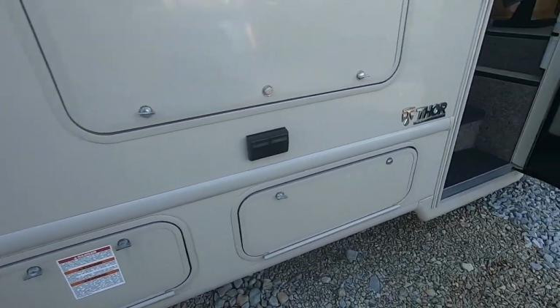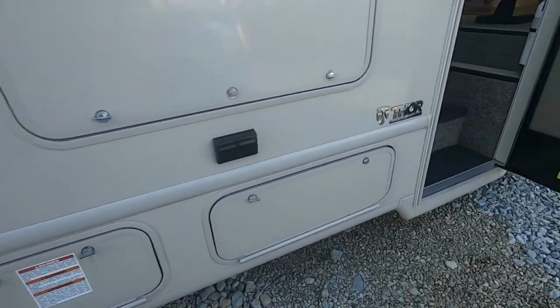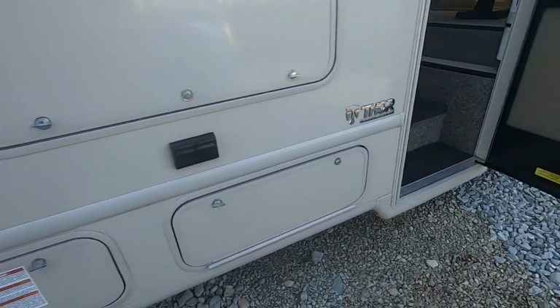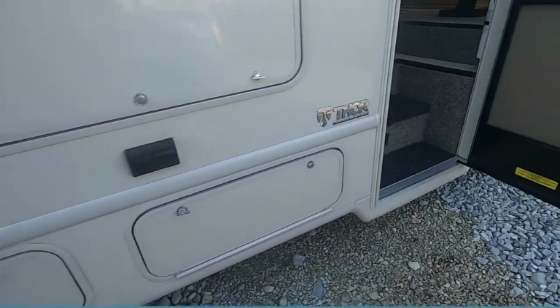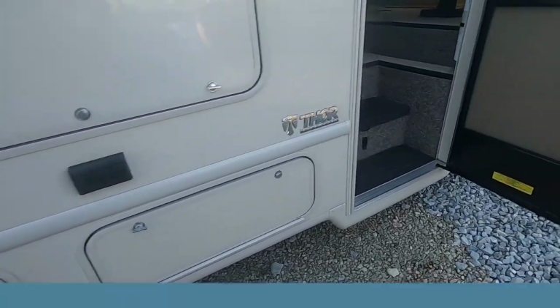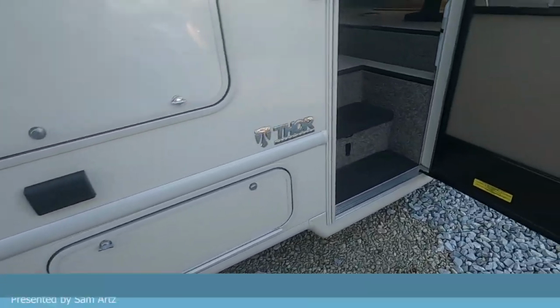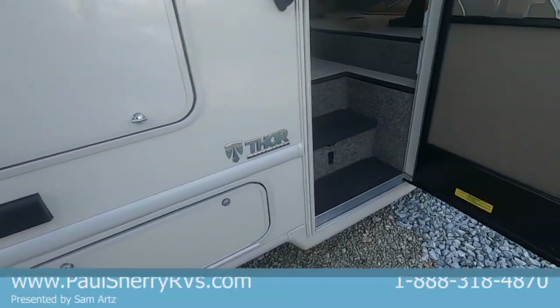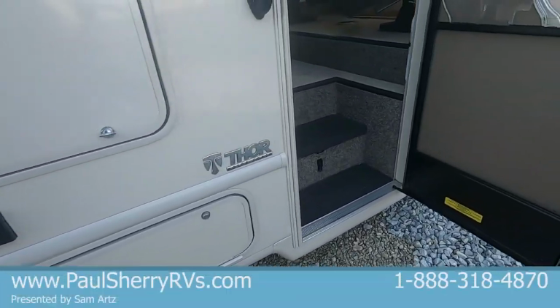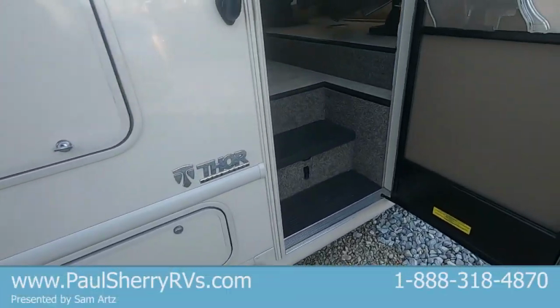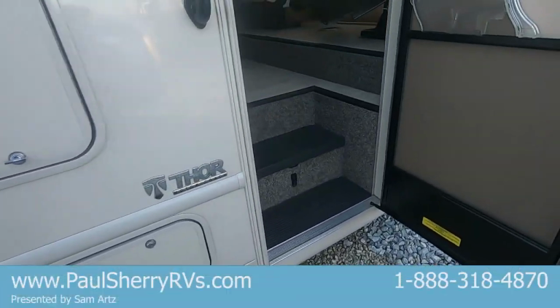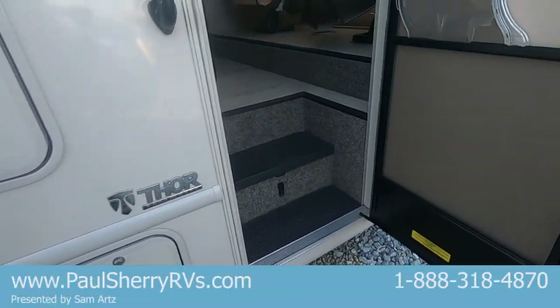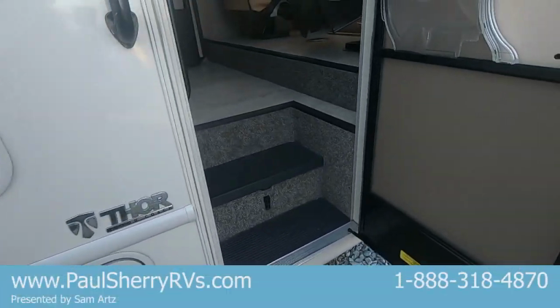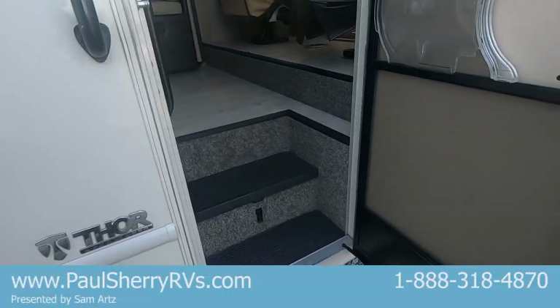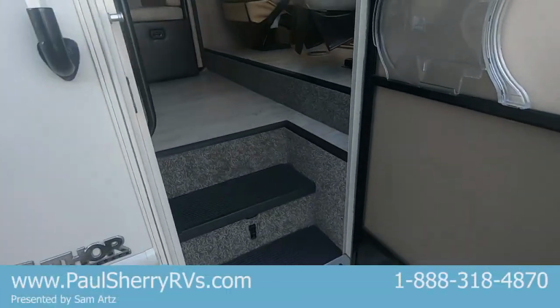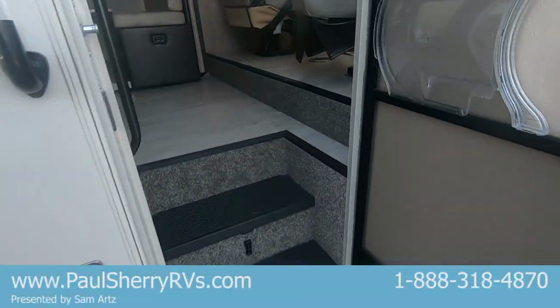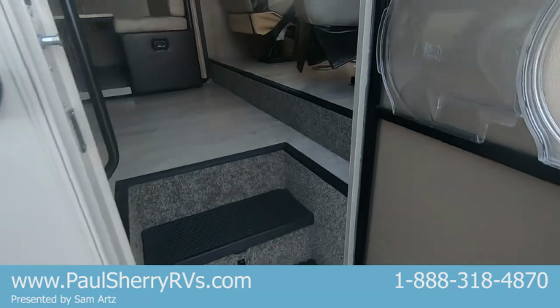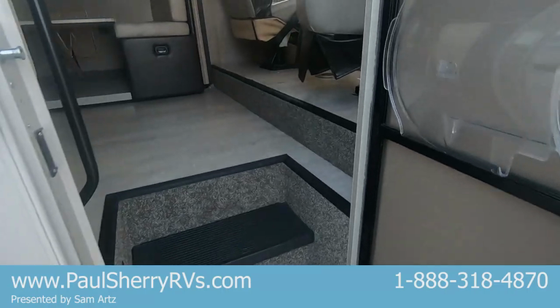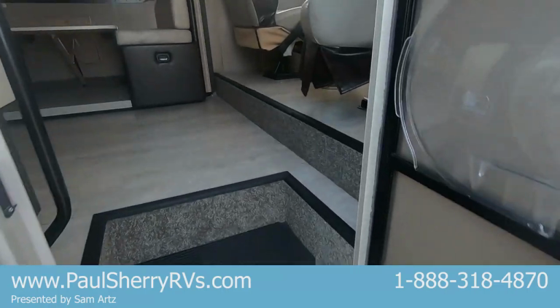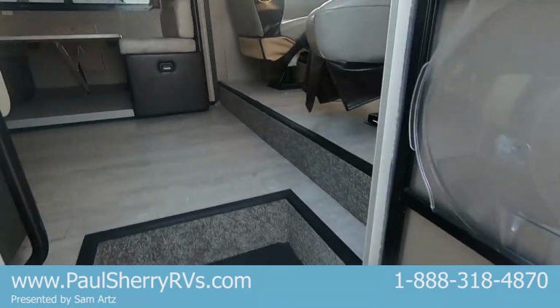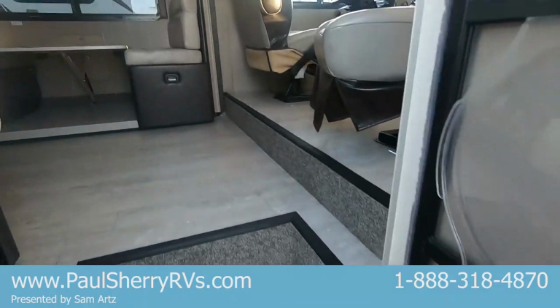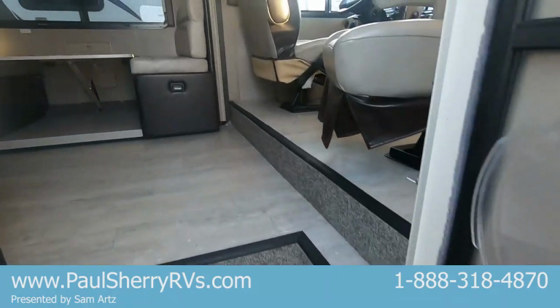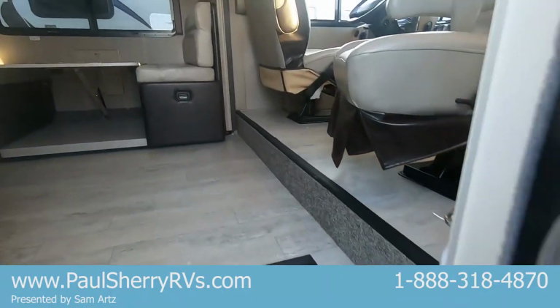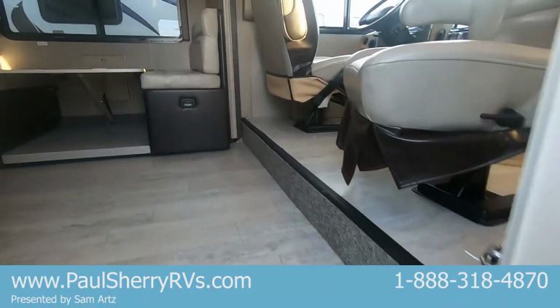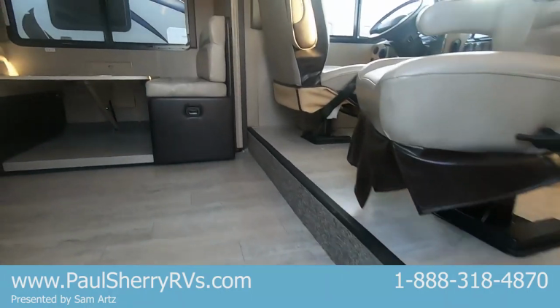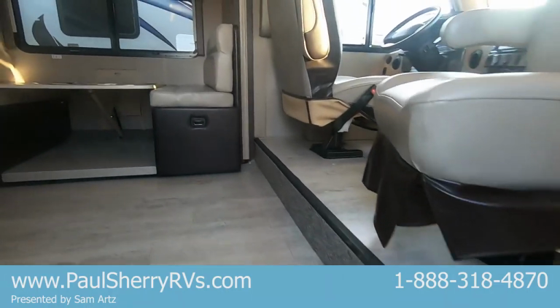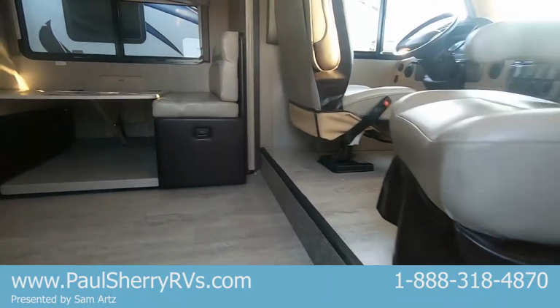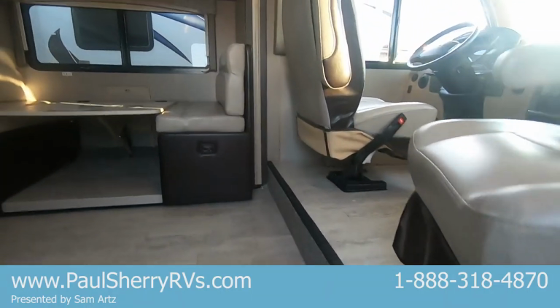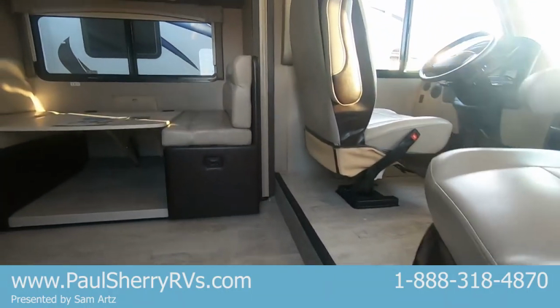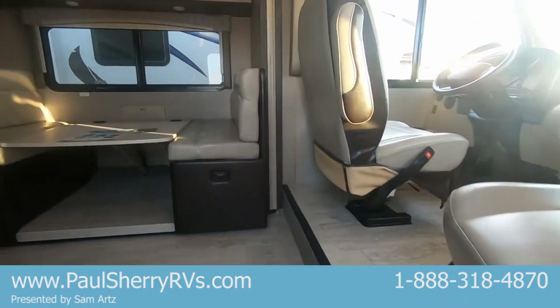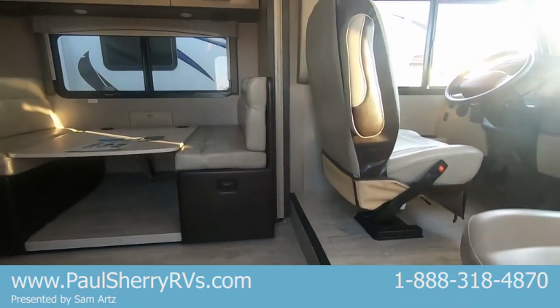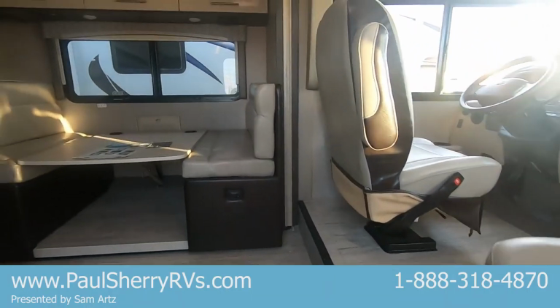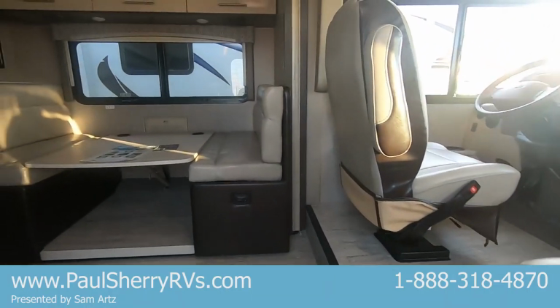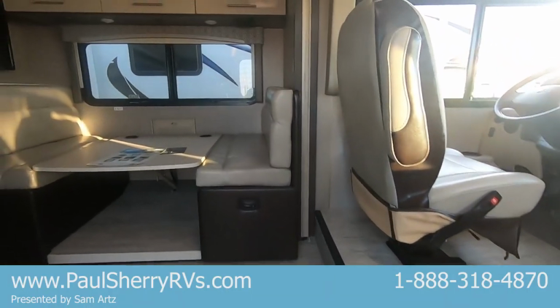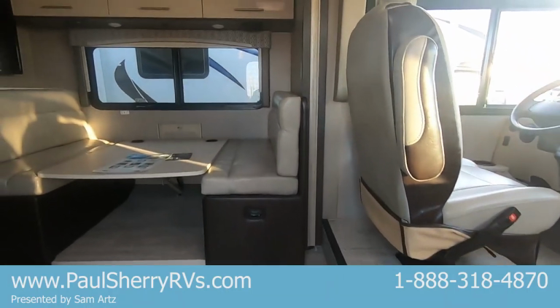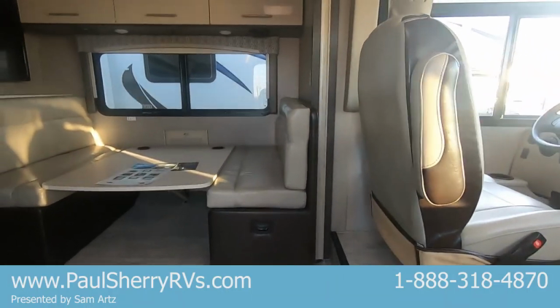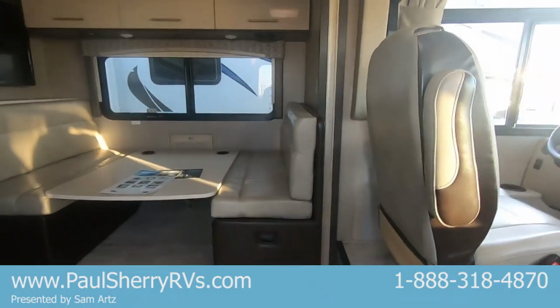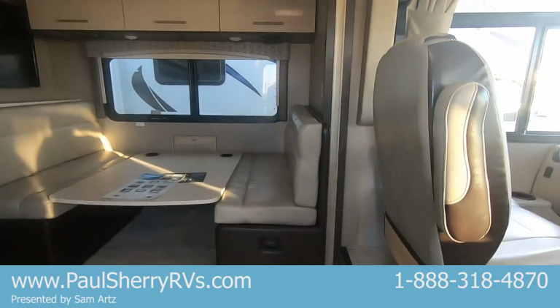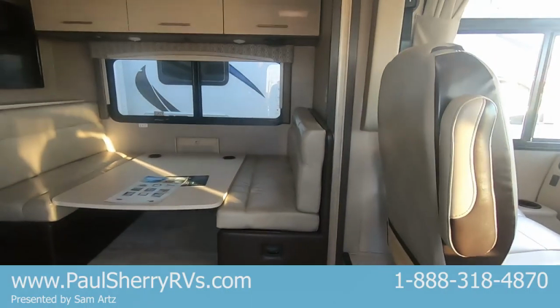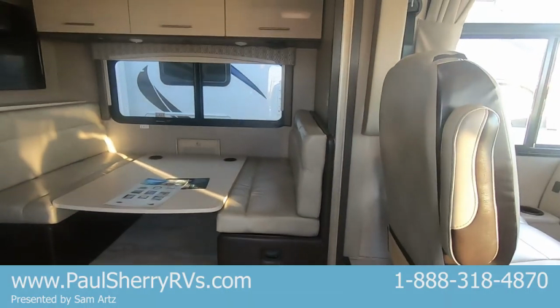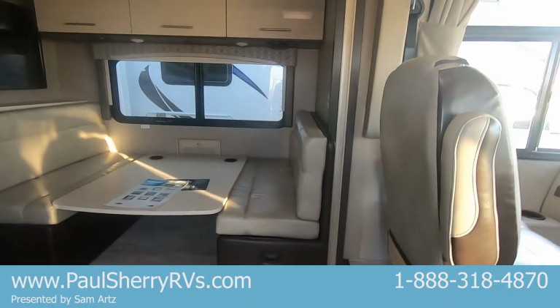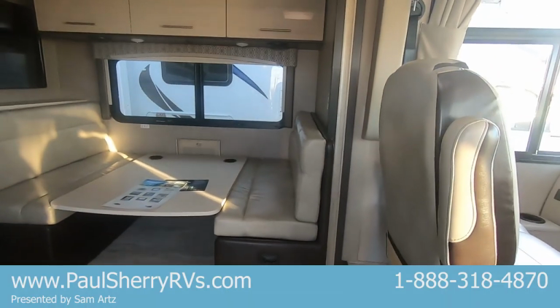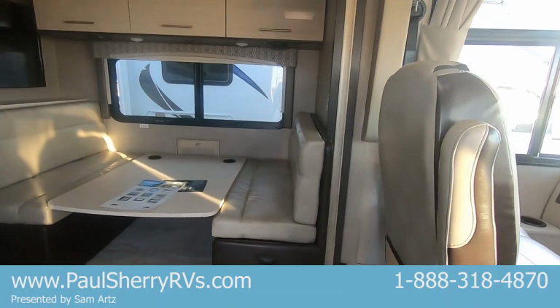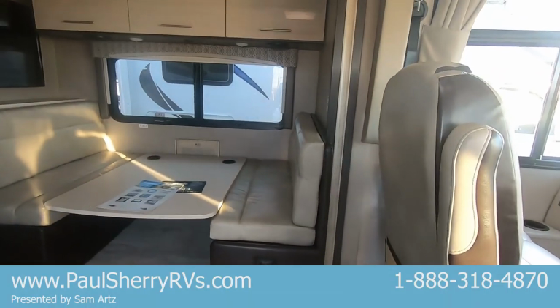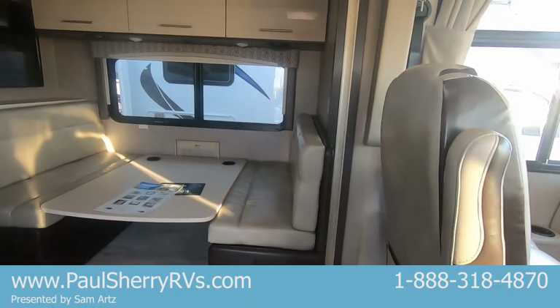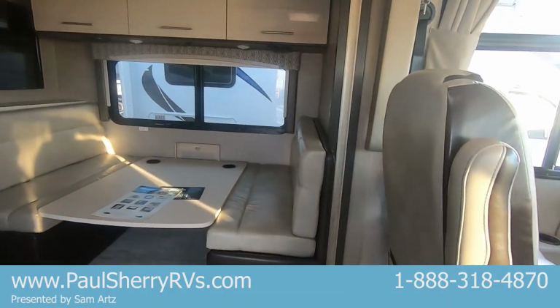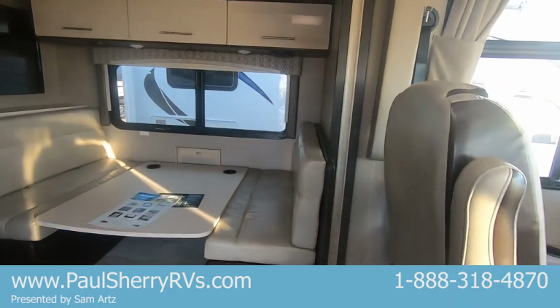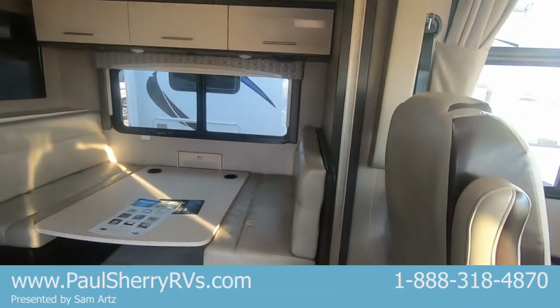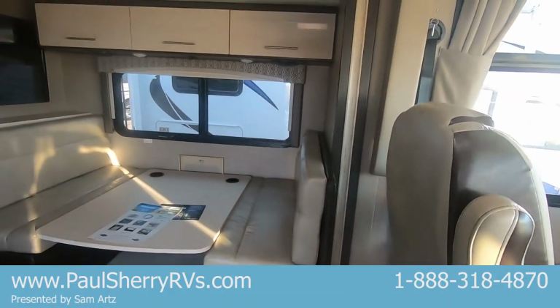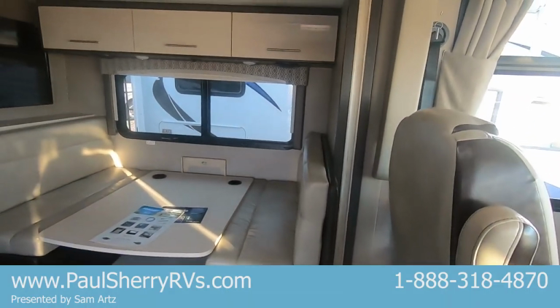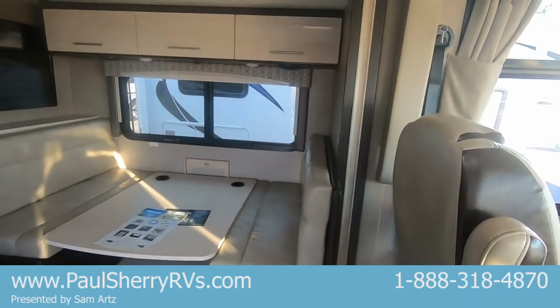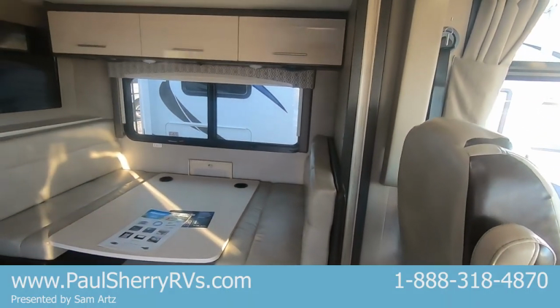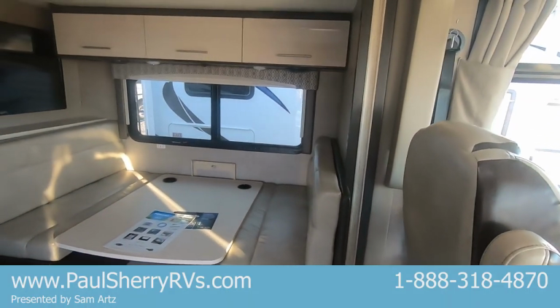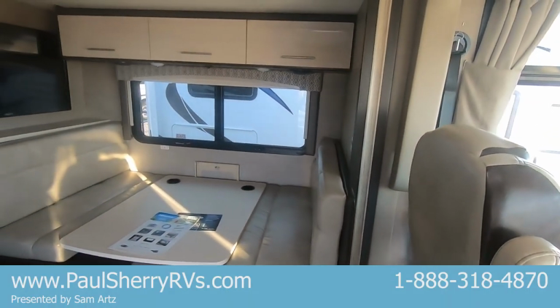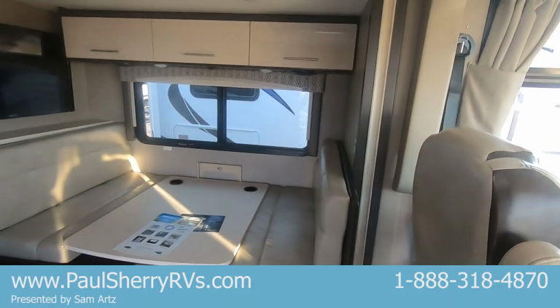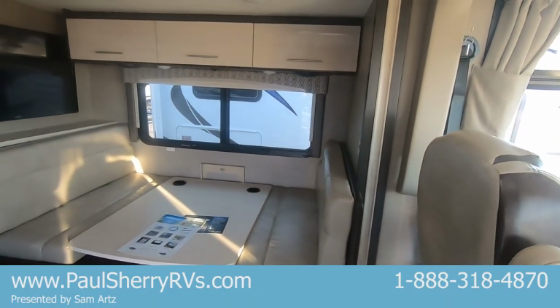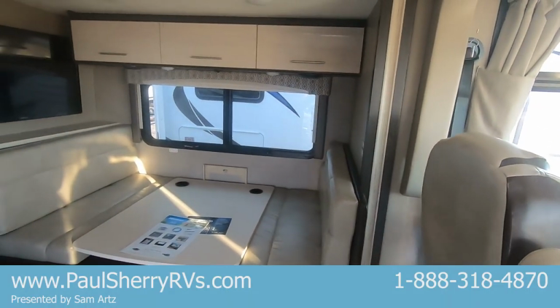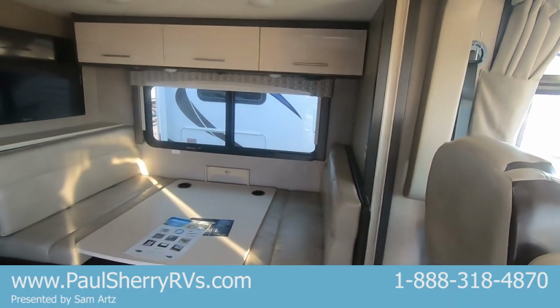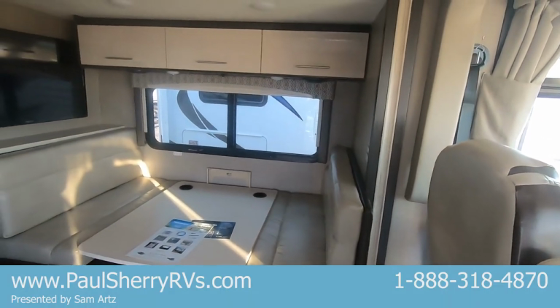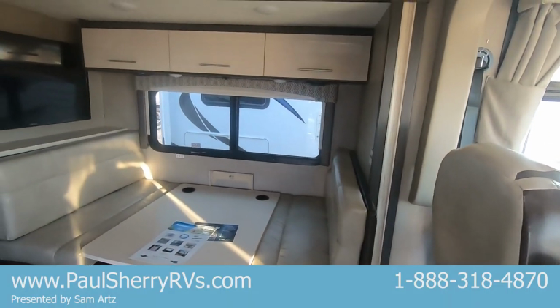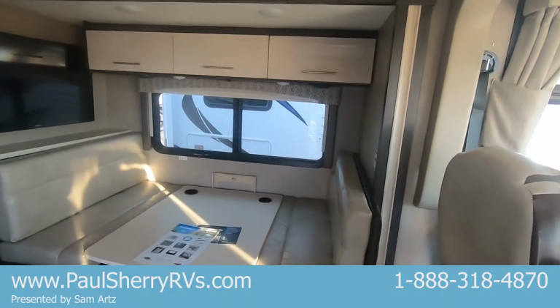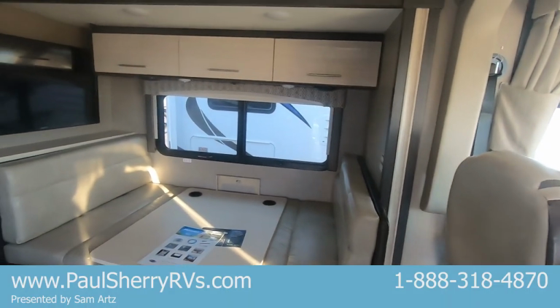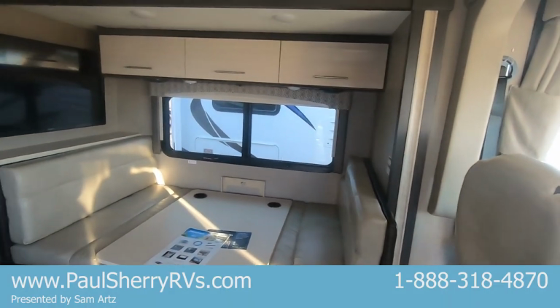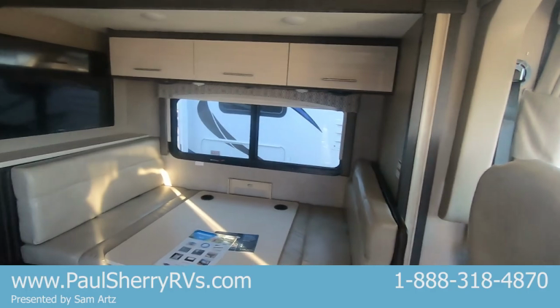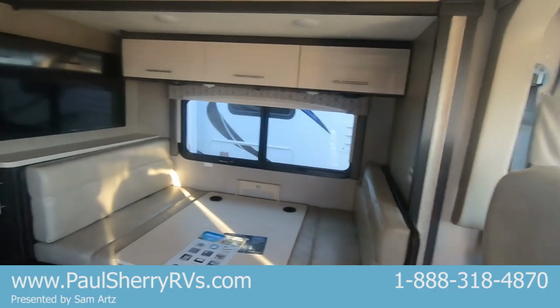As we go inside here, check it out. One big wall slide. Oversized dinette in the slide.